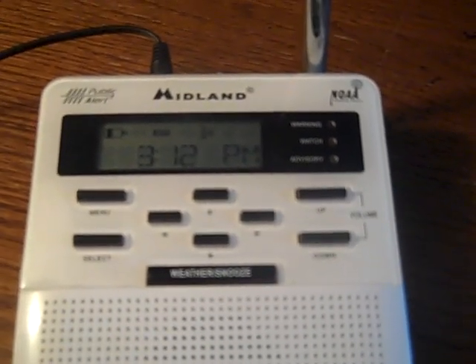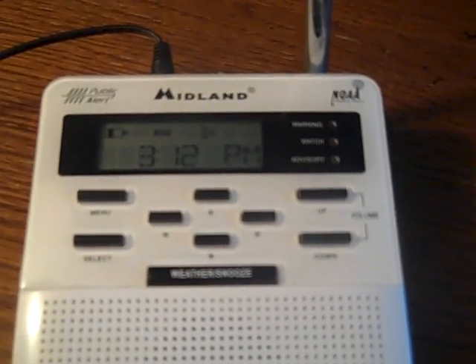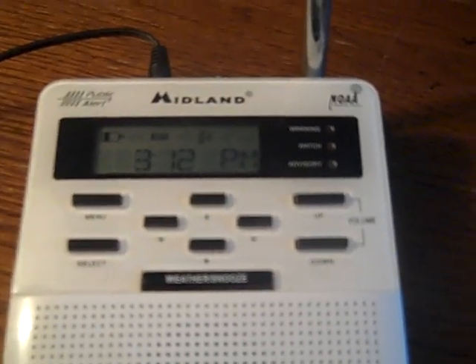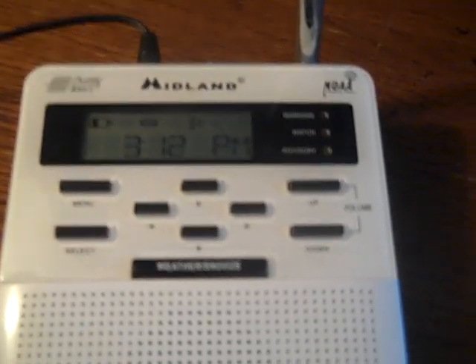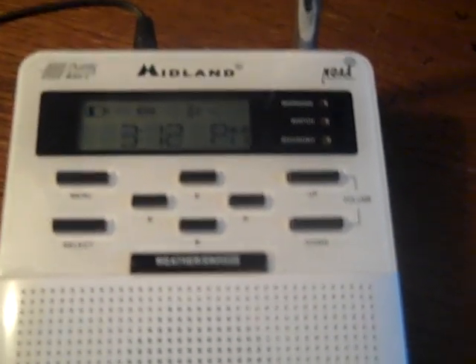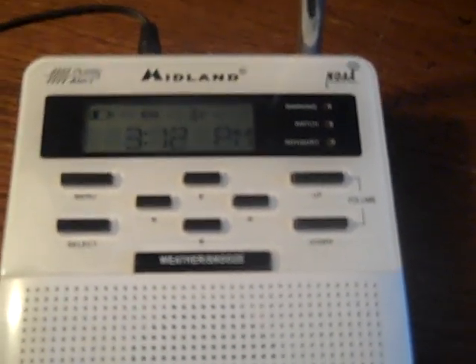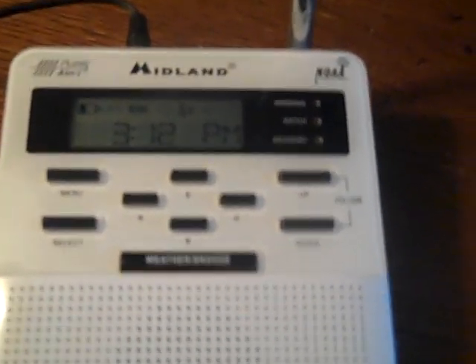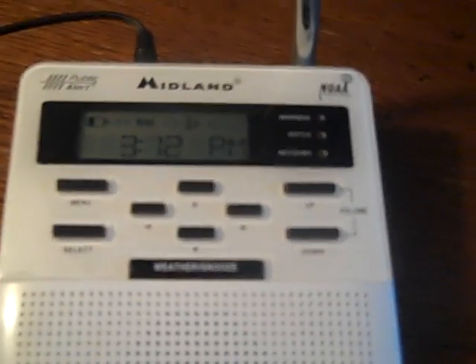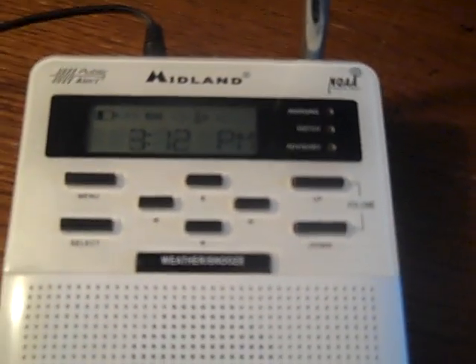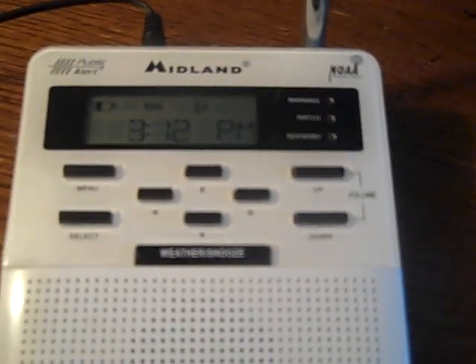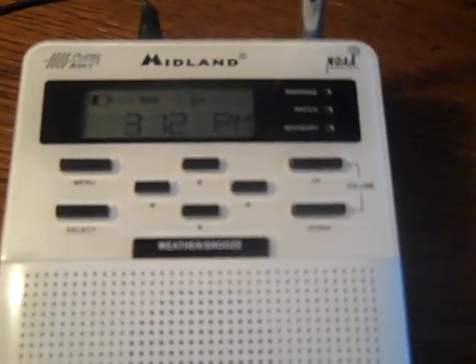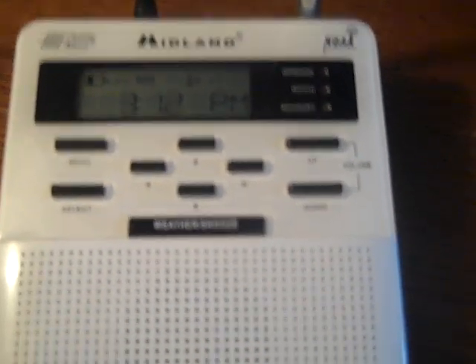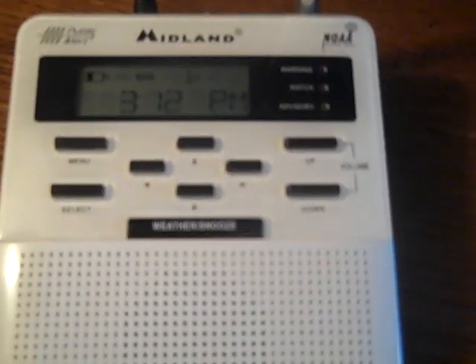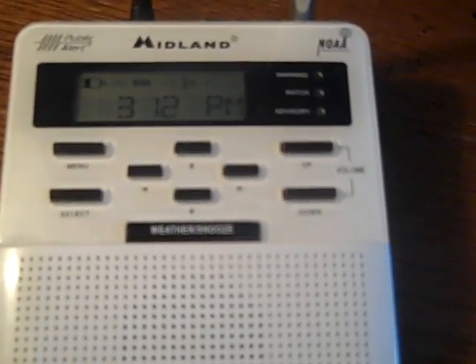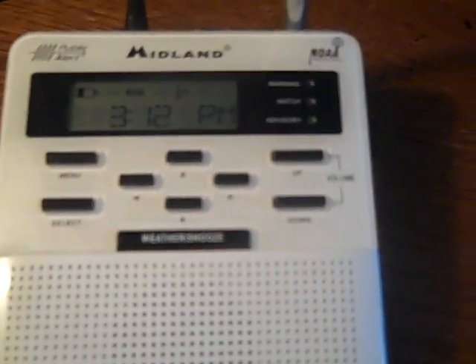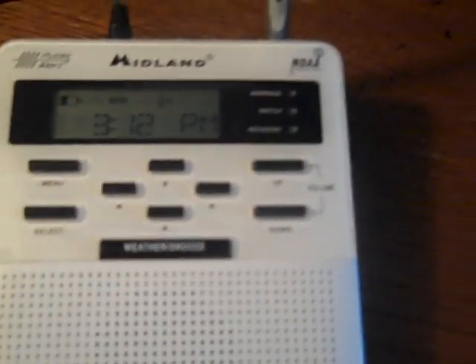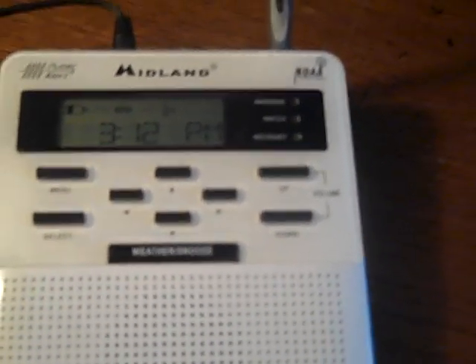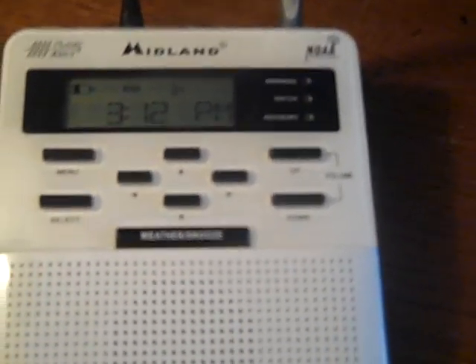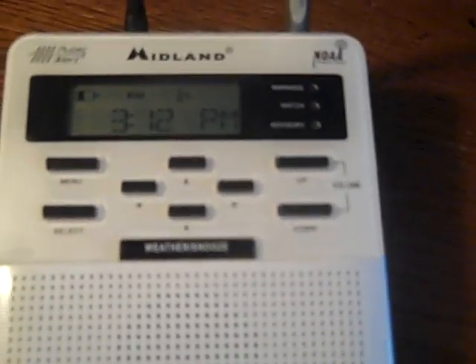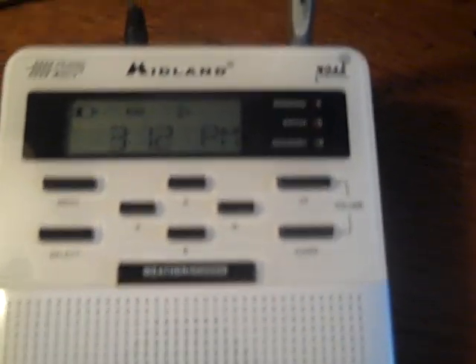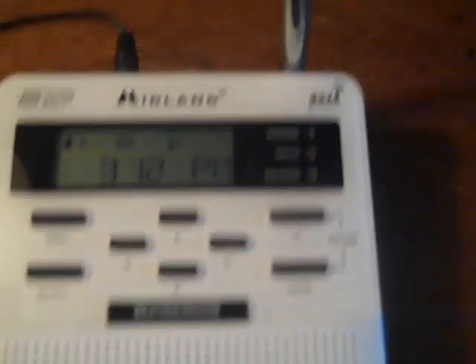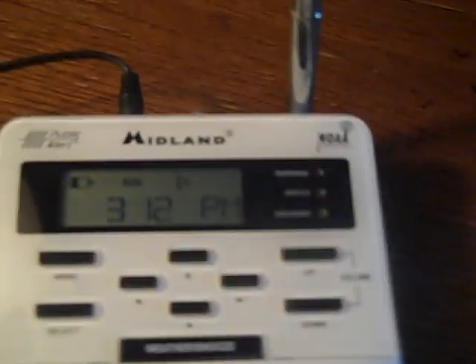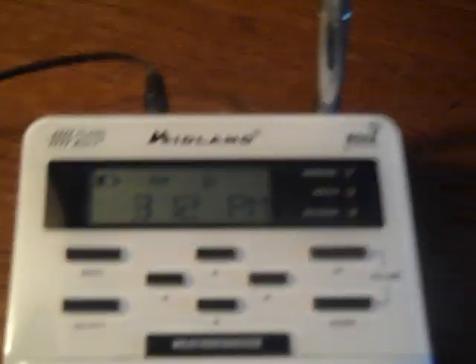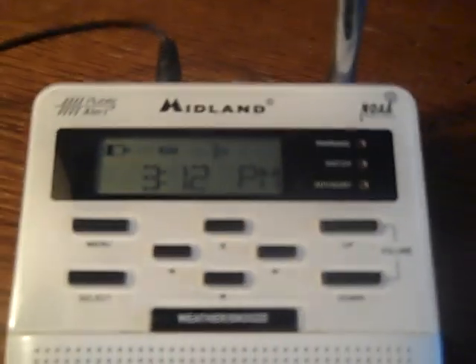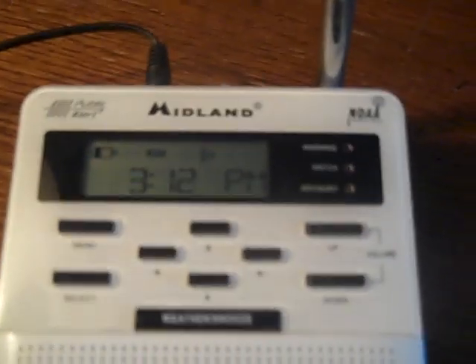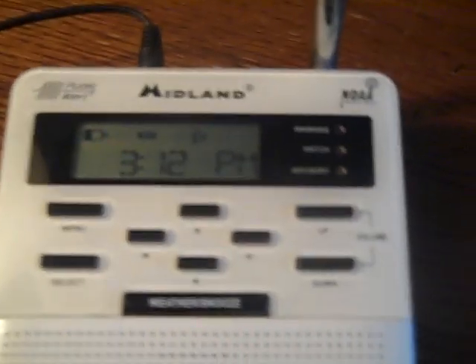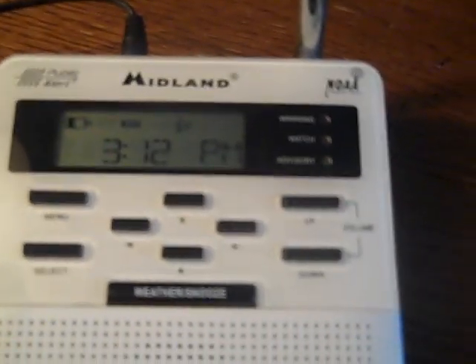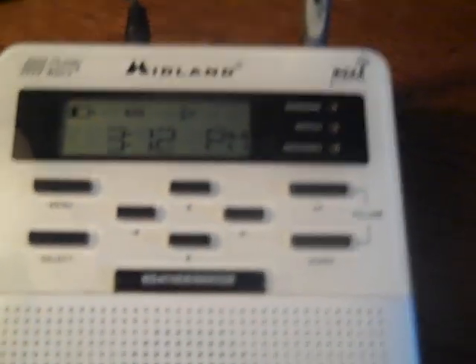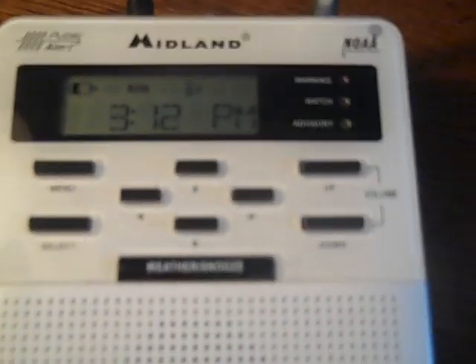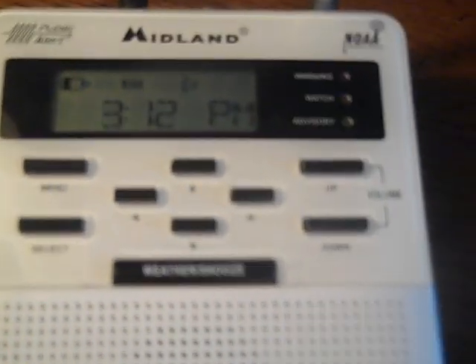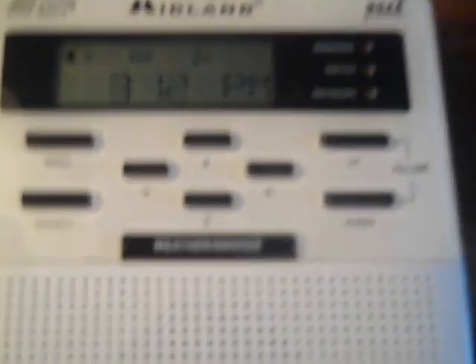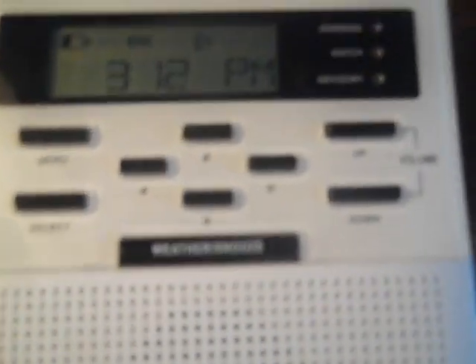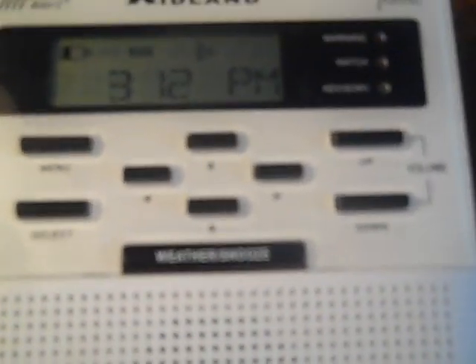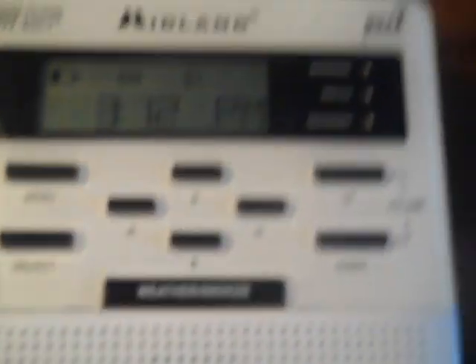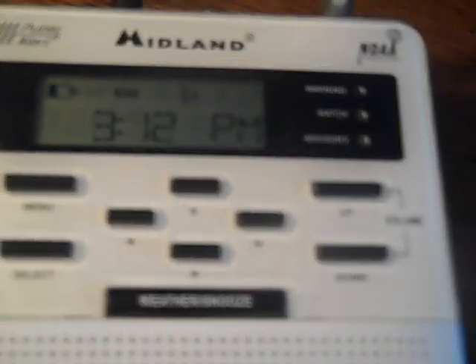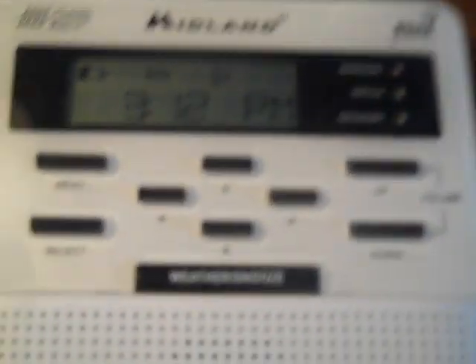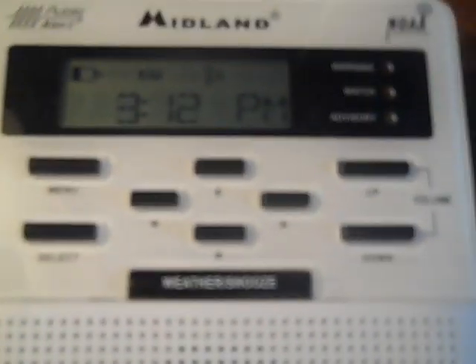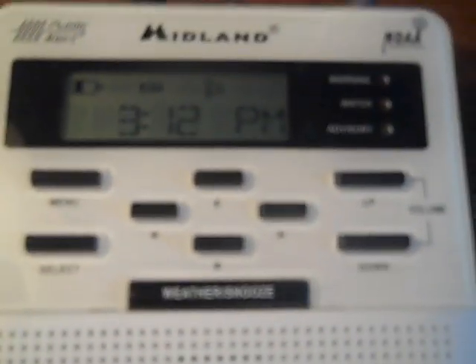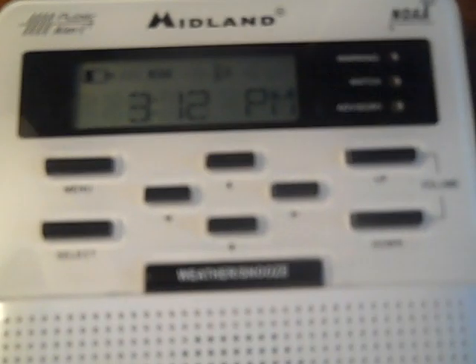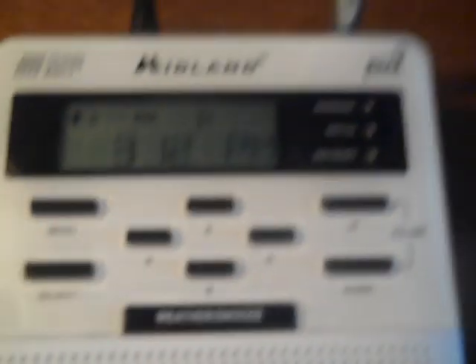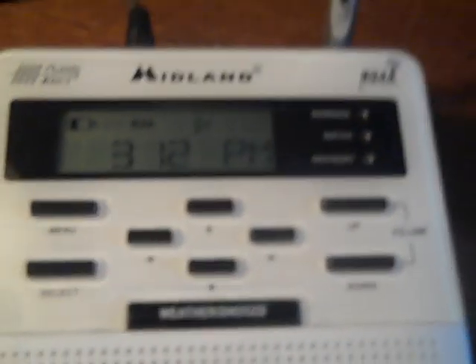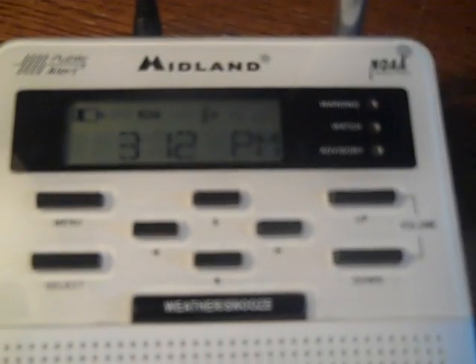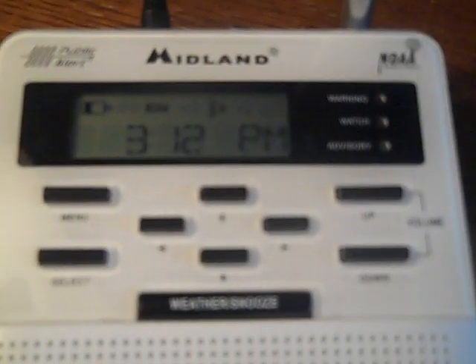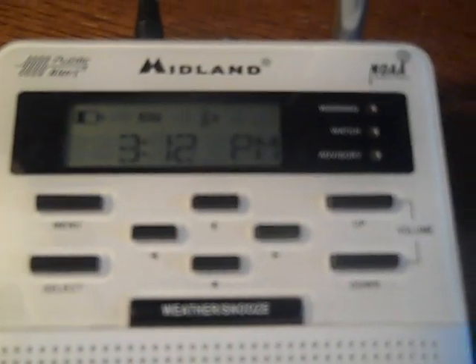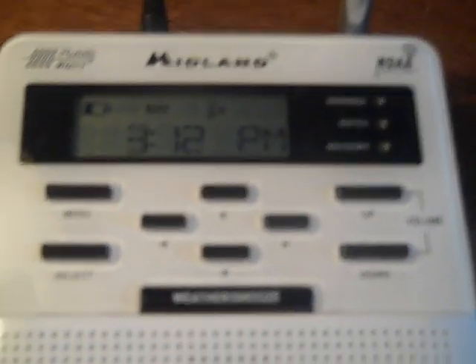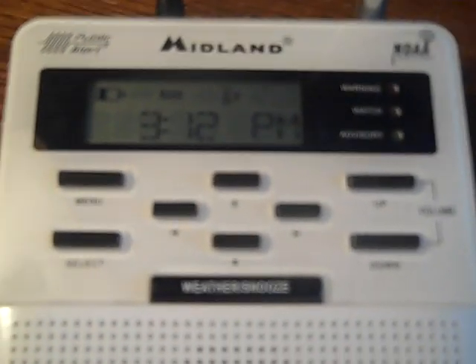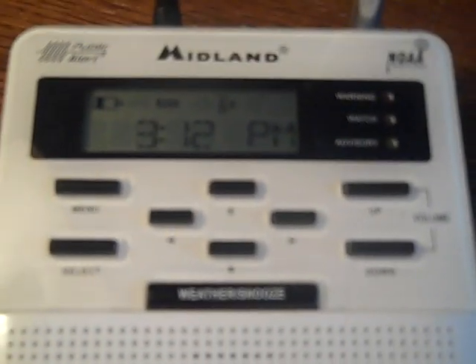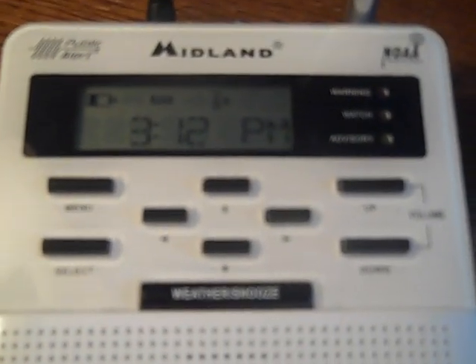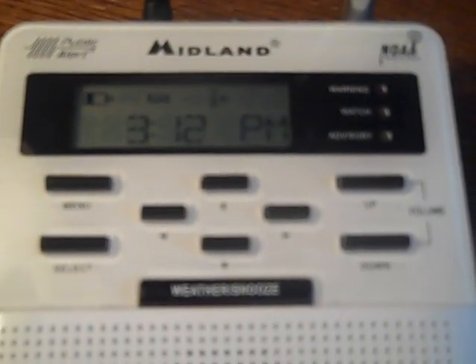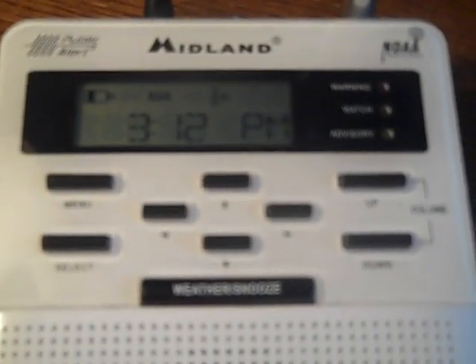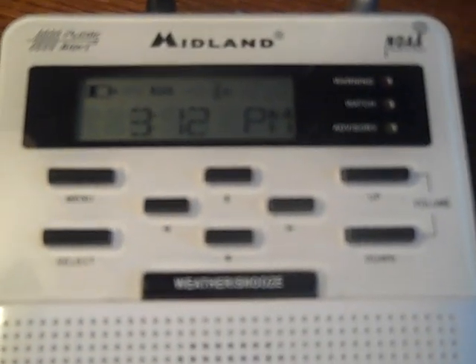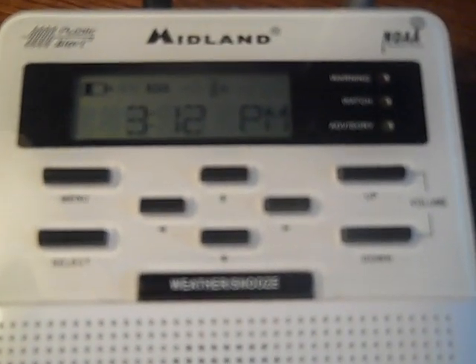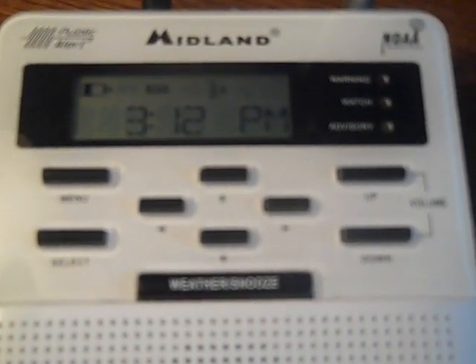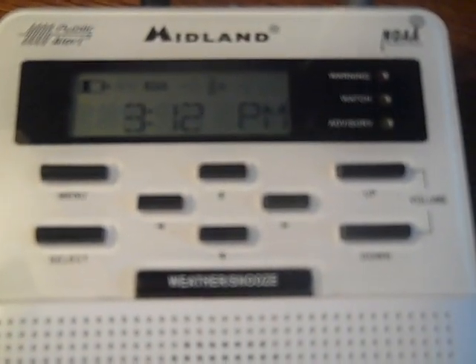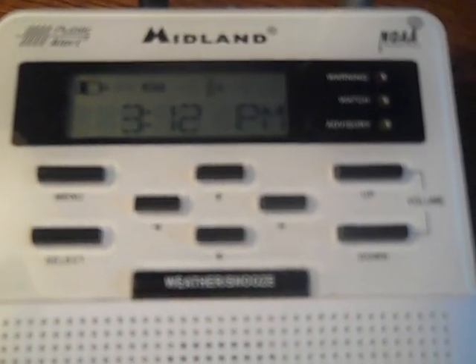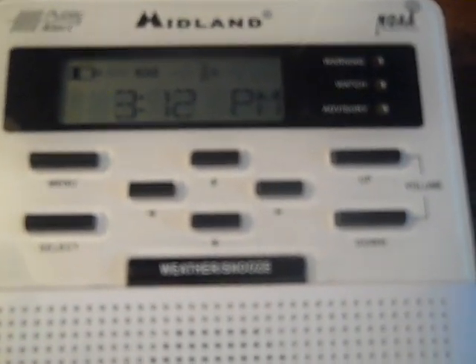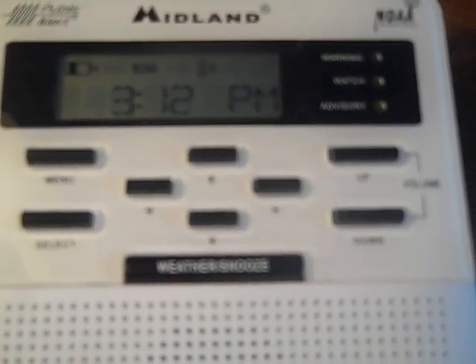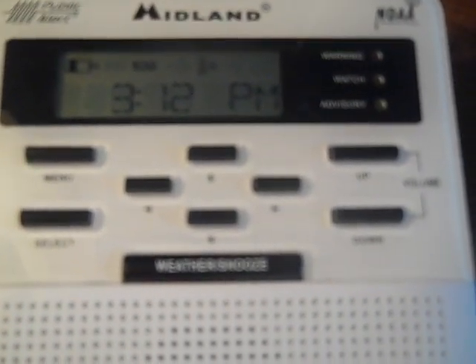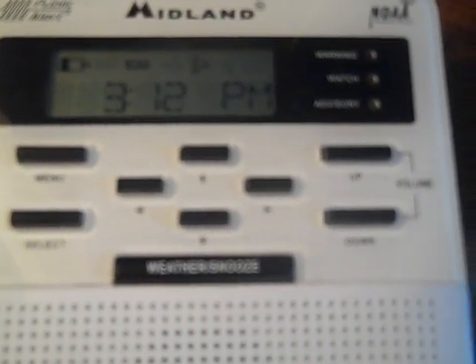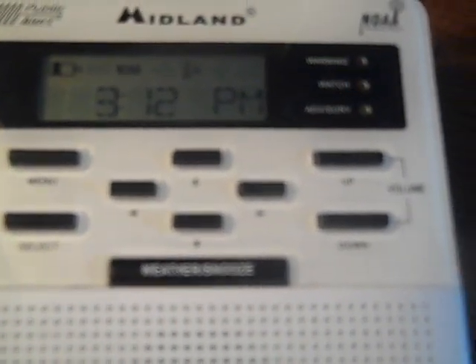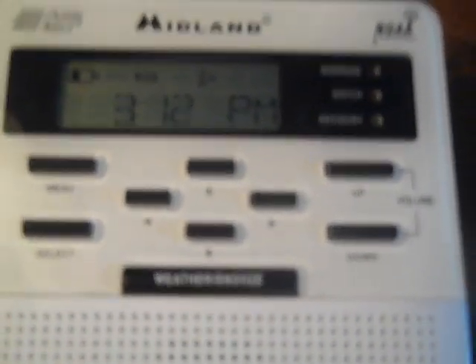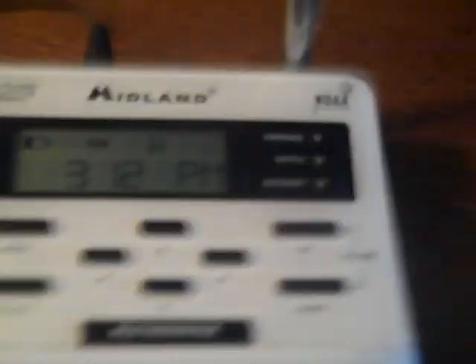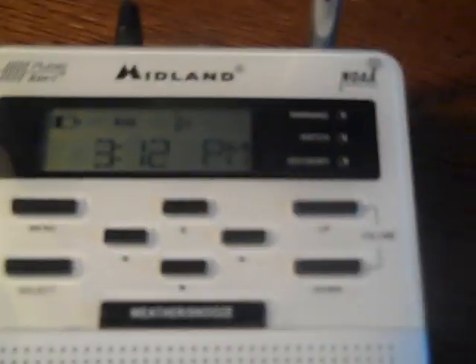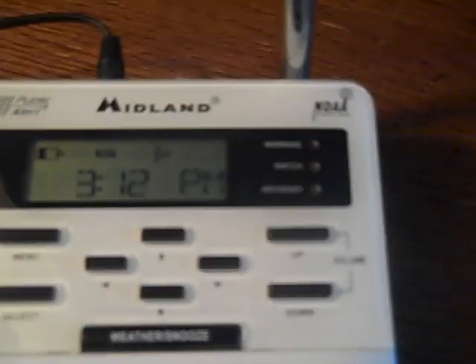Hi, this is Karen Harder-Siddle from the Omaha Alpha AMS, and I'm going to show you how to program your Midland WR100 weather radio.